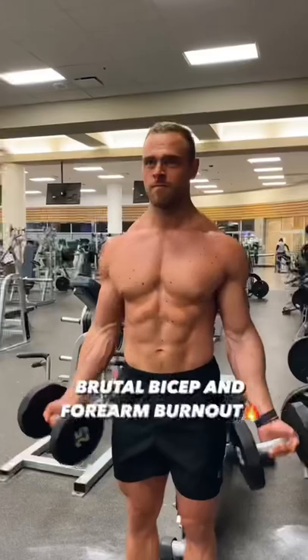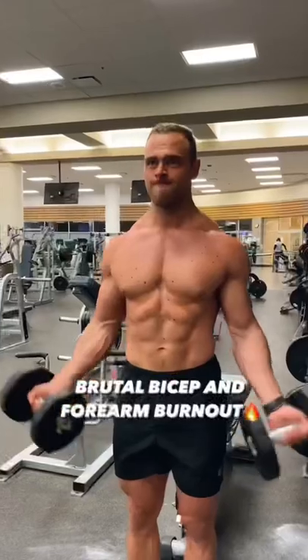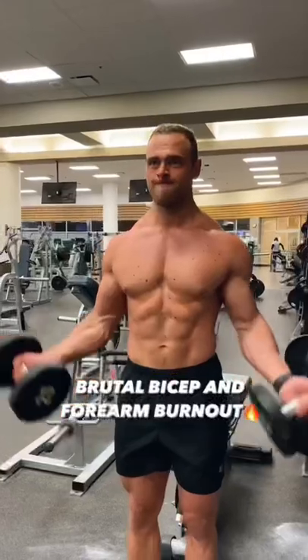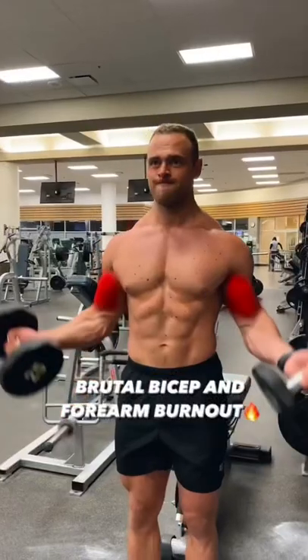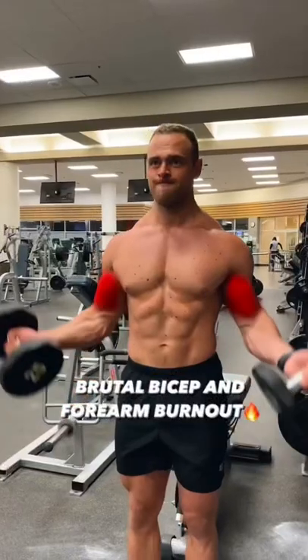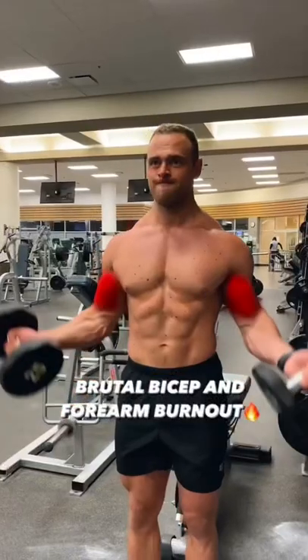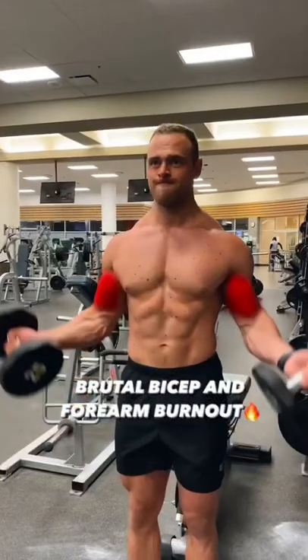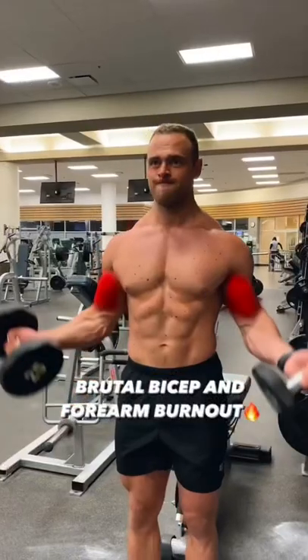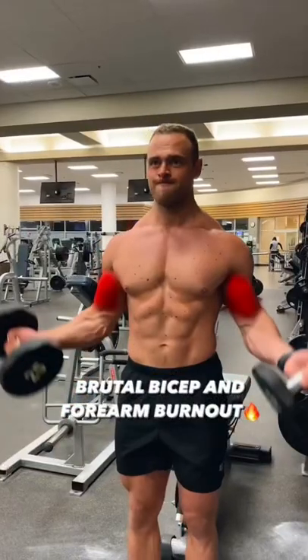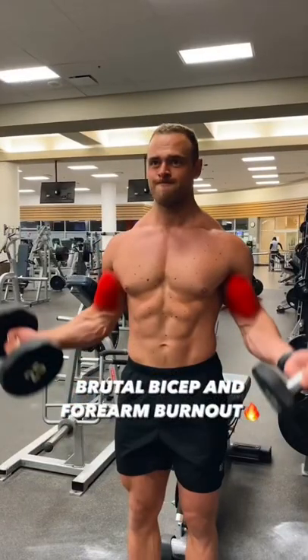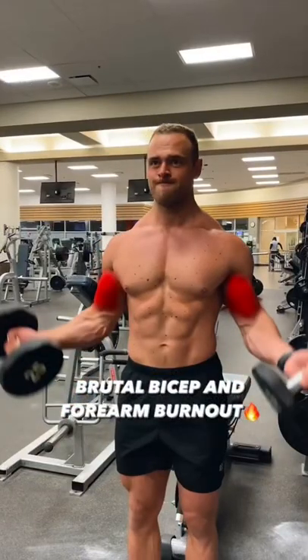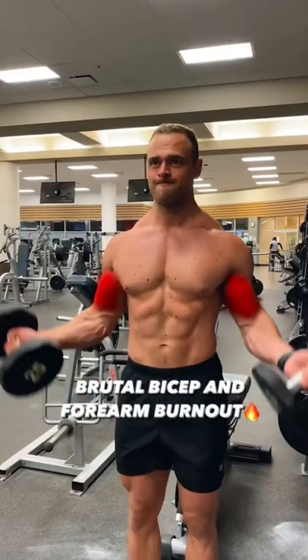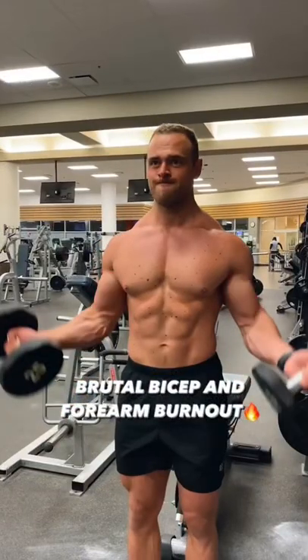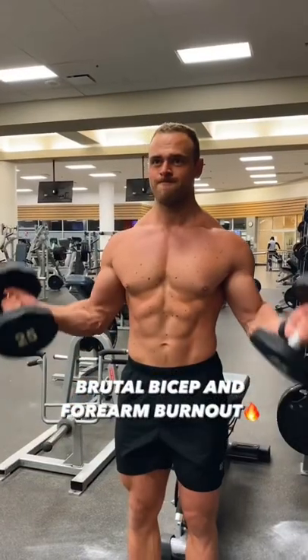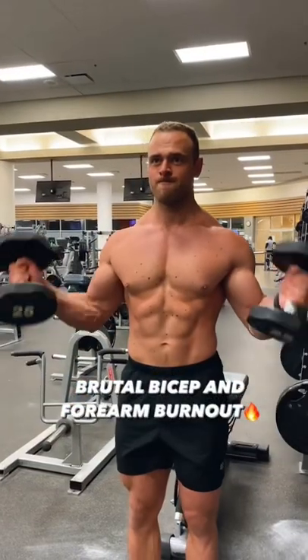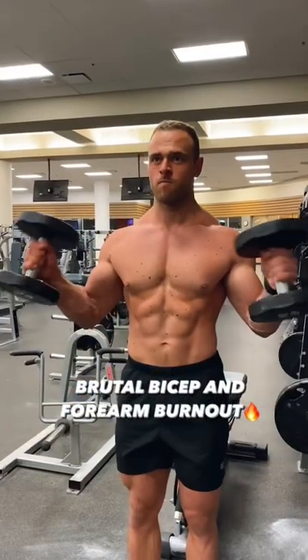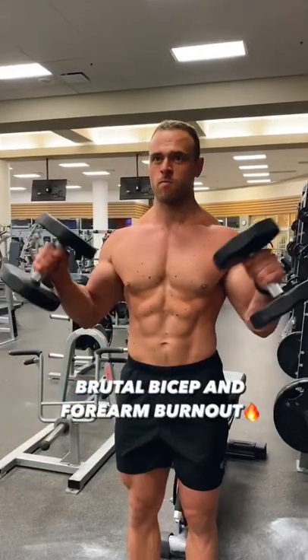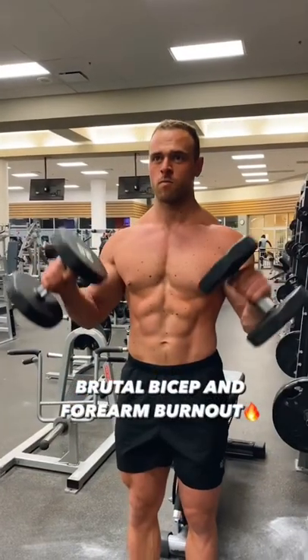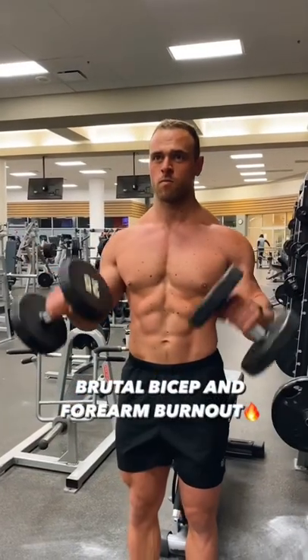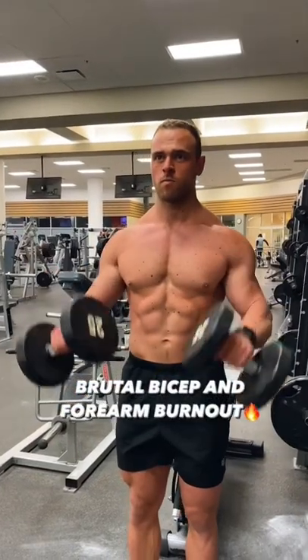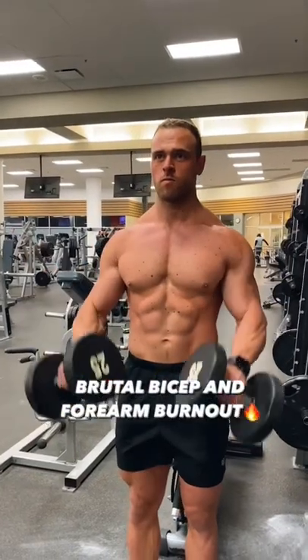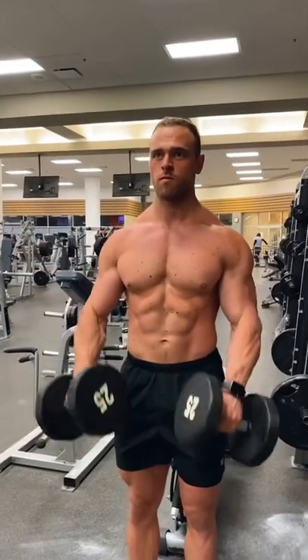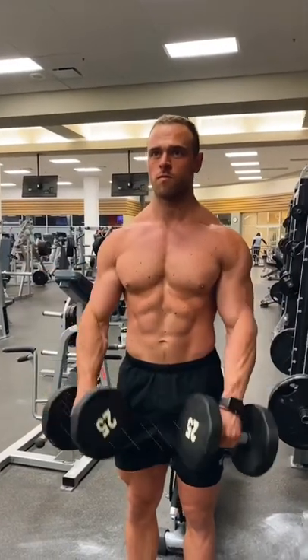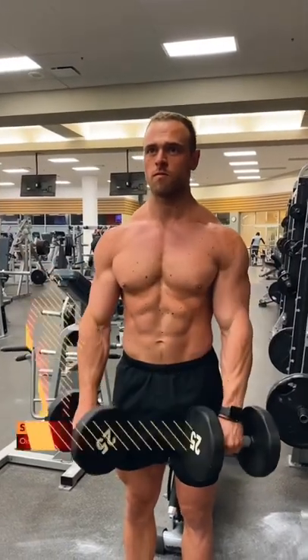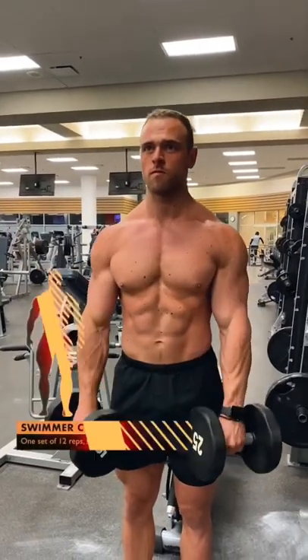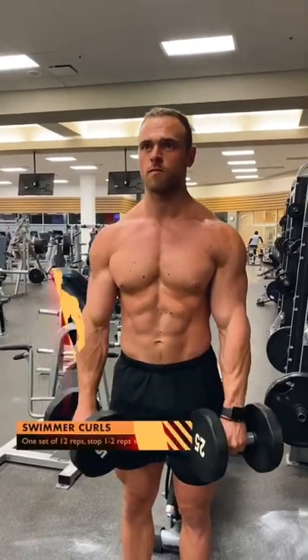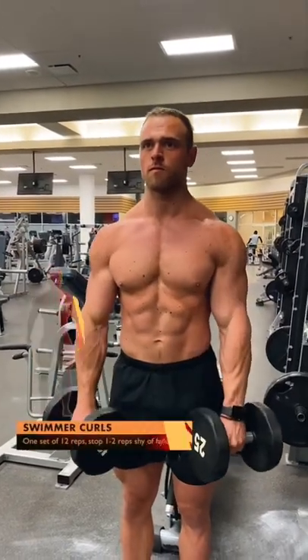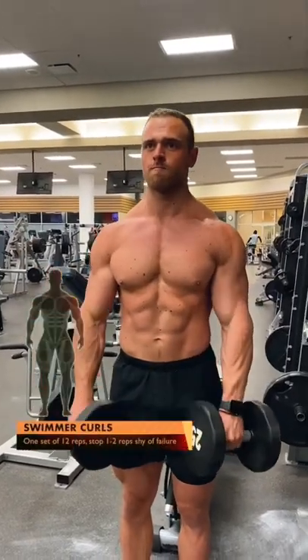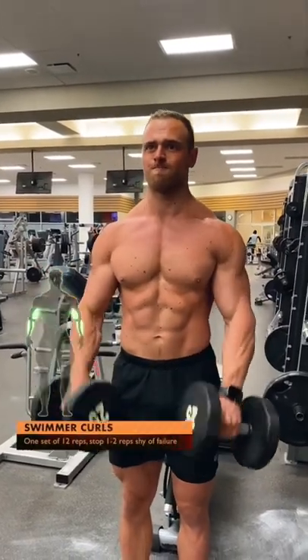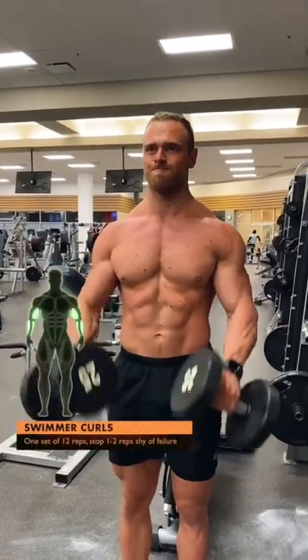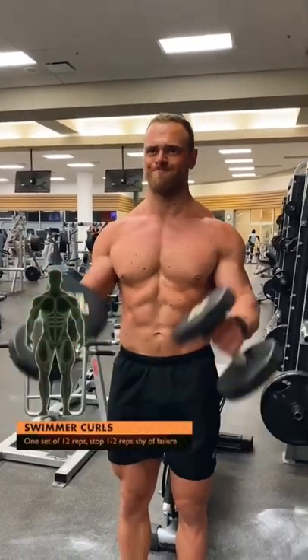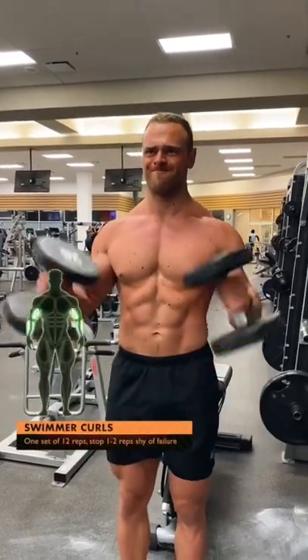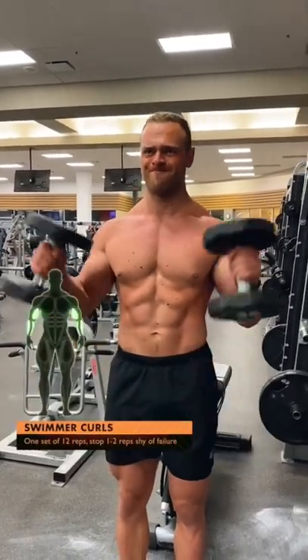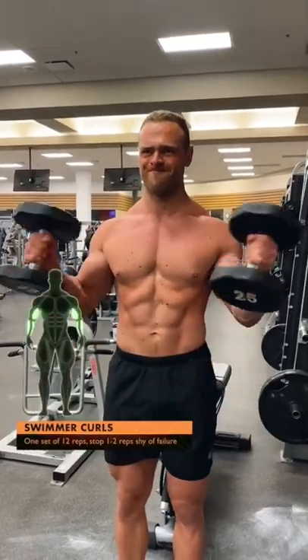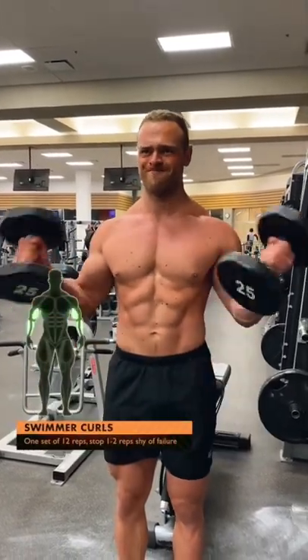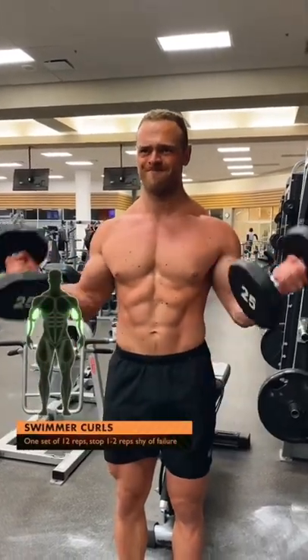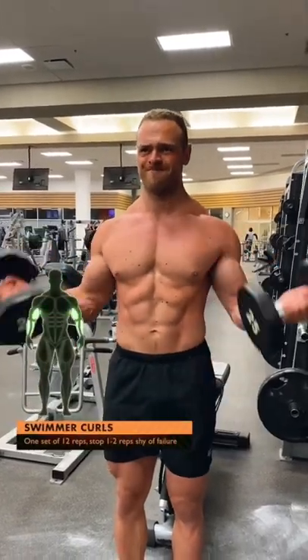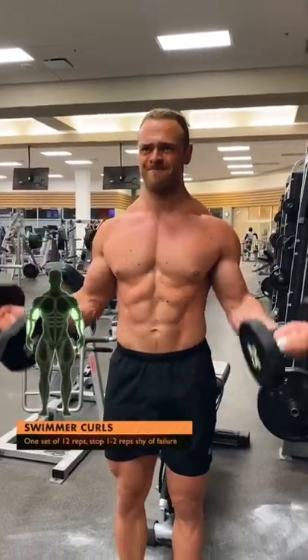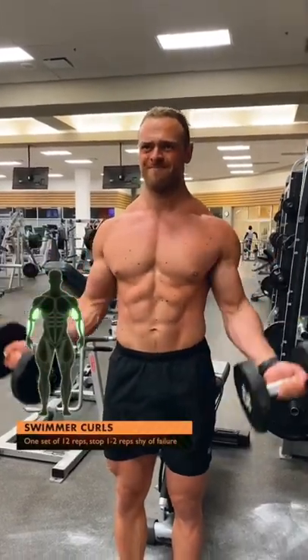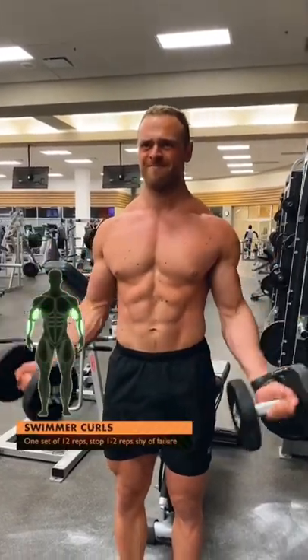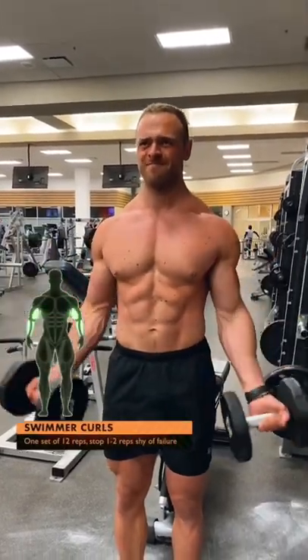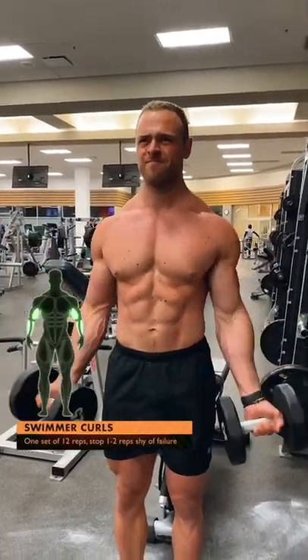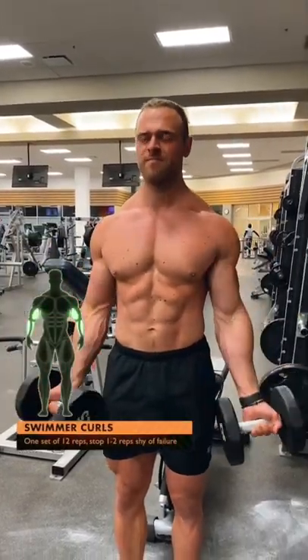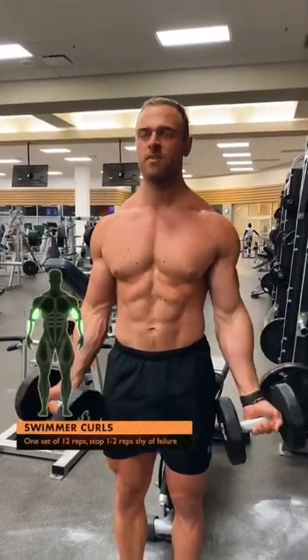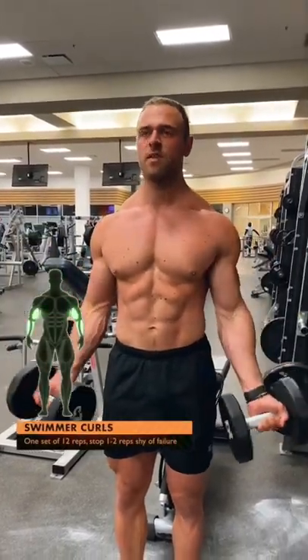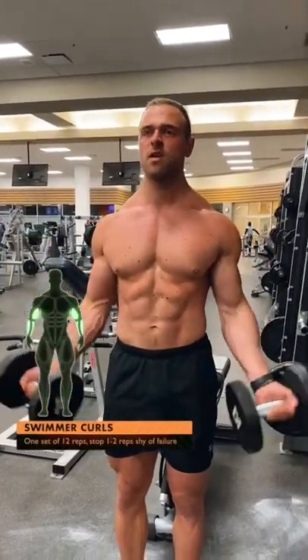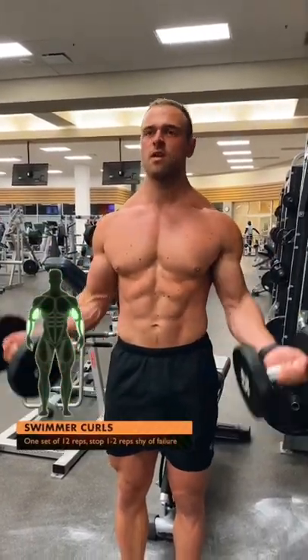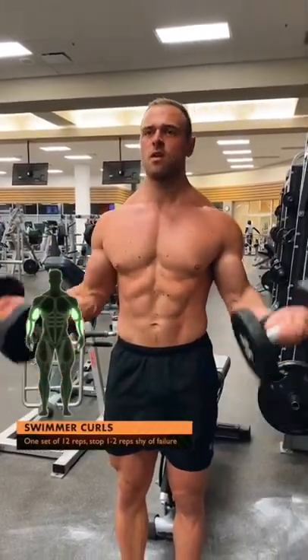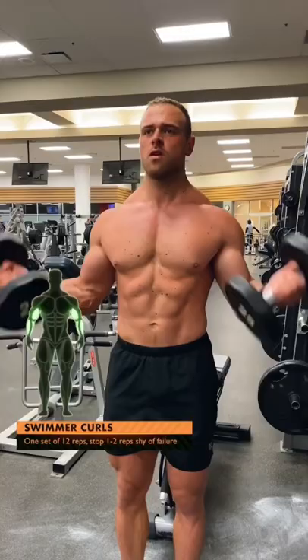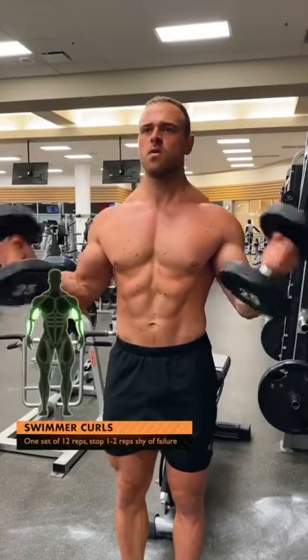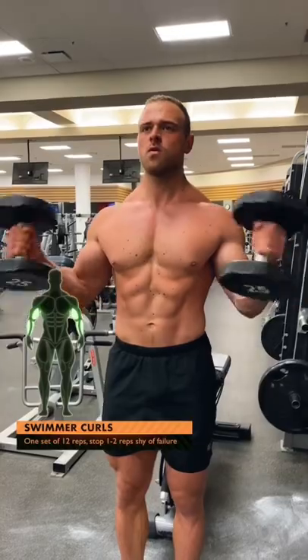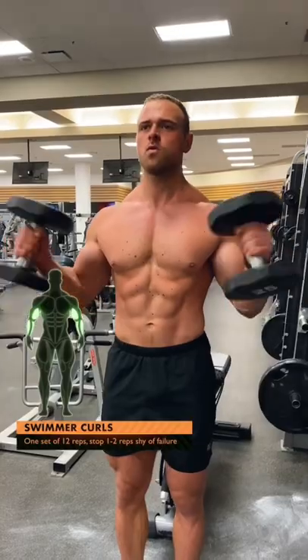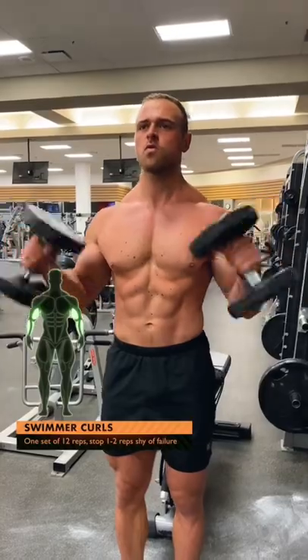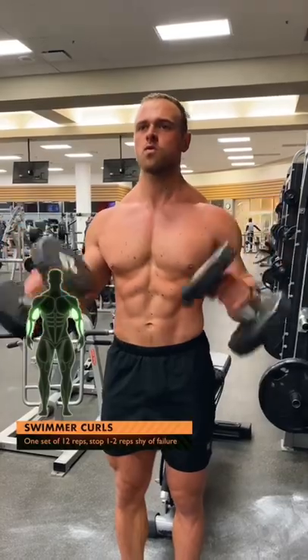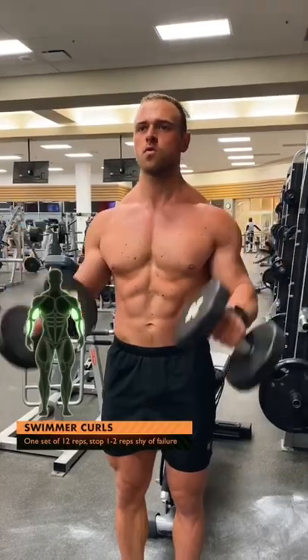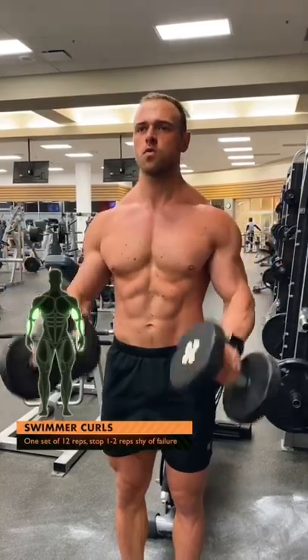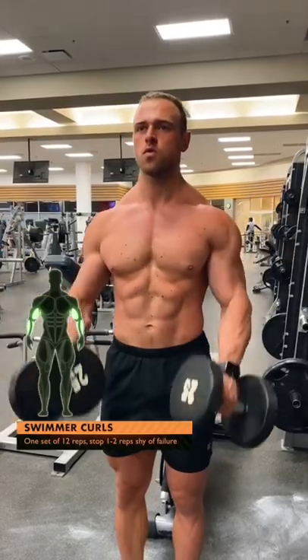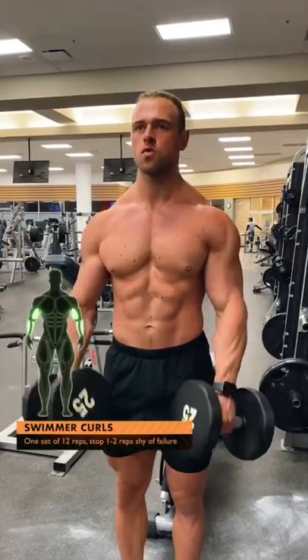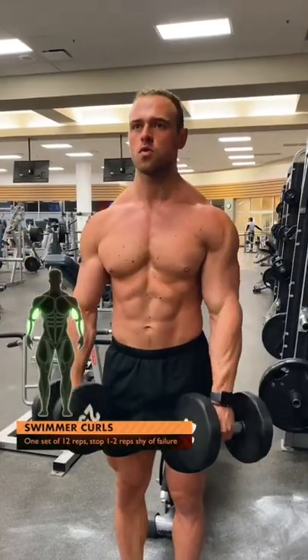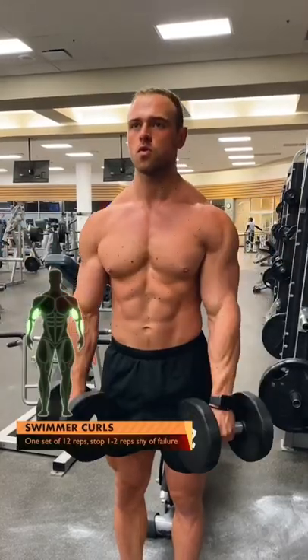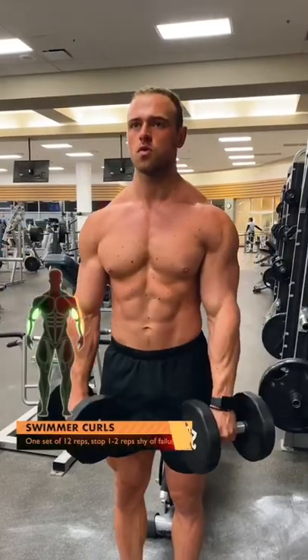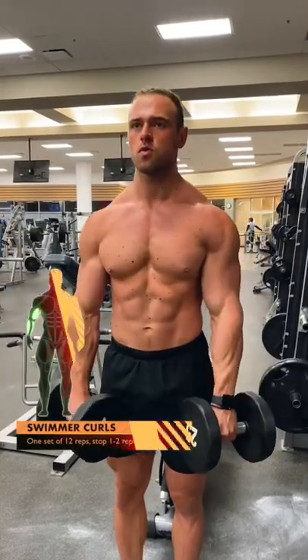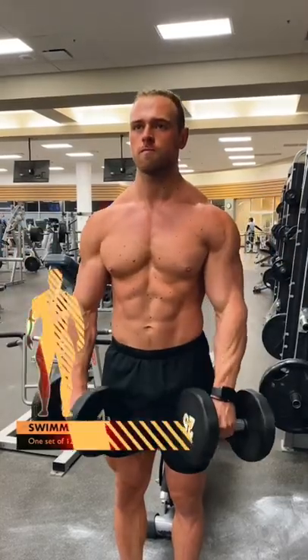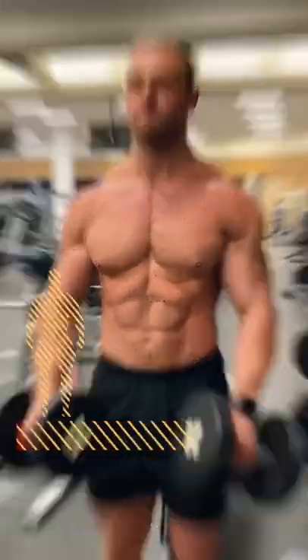This has got to be one of my favorite bicep and forearm burnouts. First, do these swimmer curls to get your biceps and forearms nice and activated.